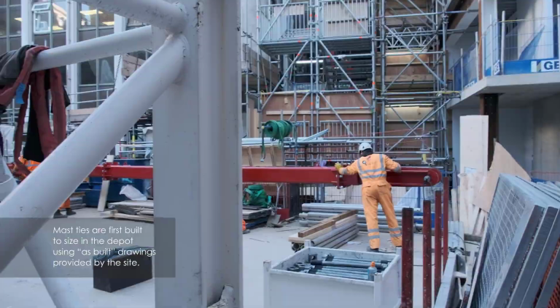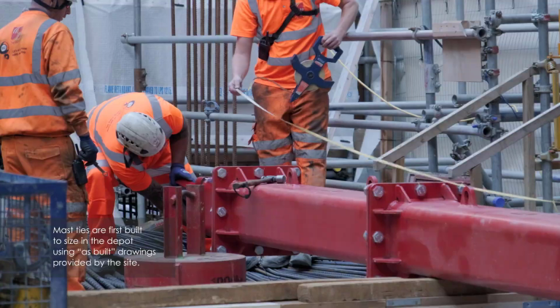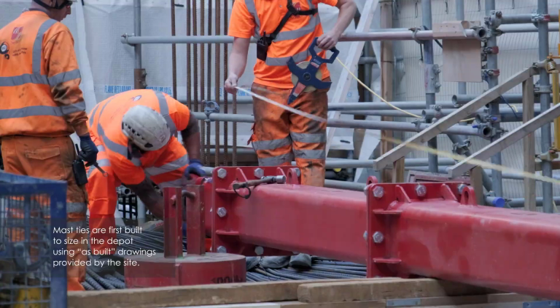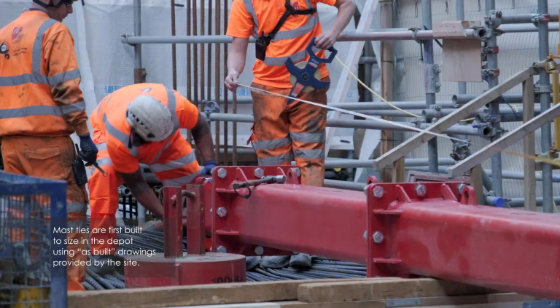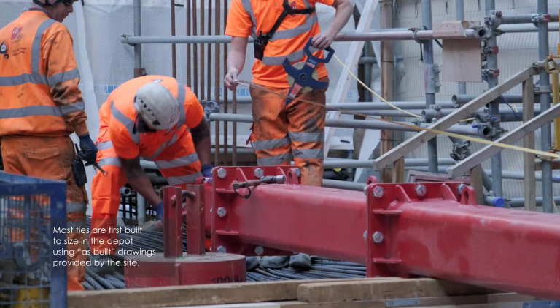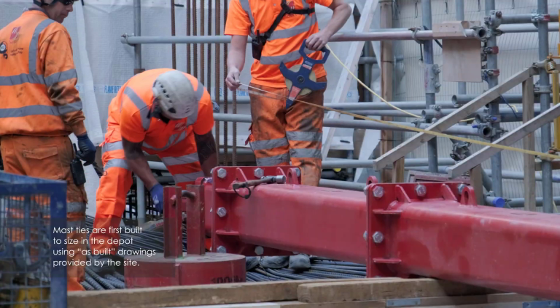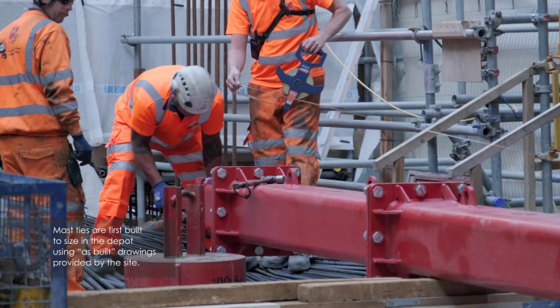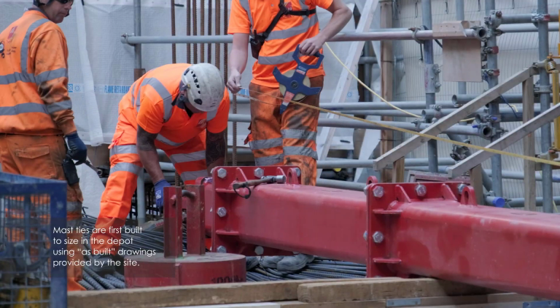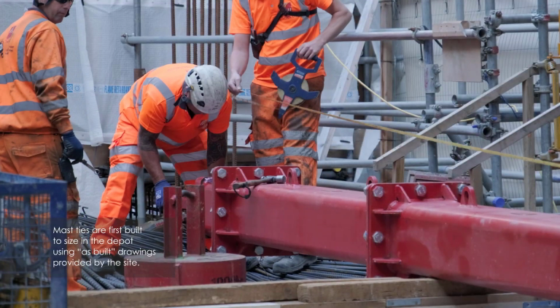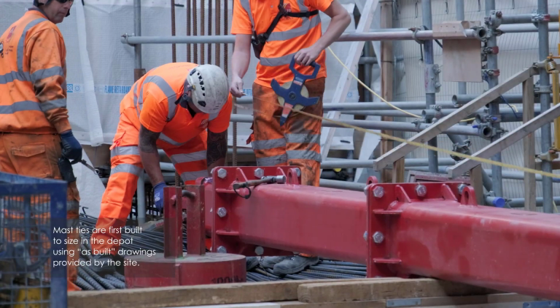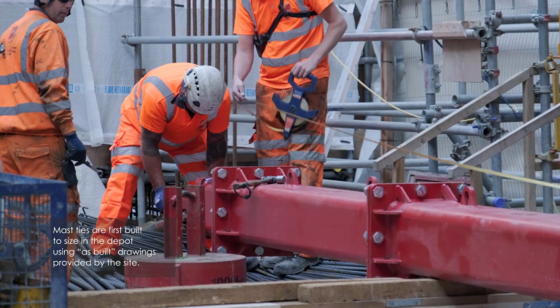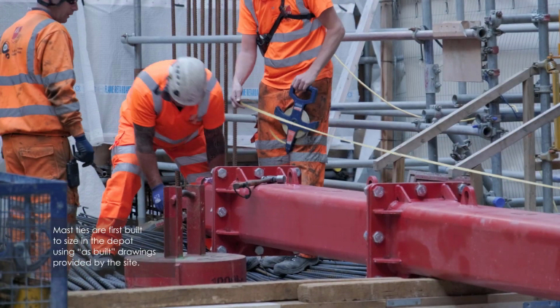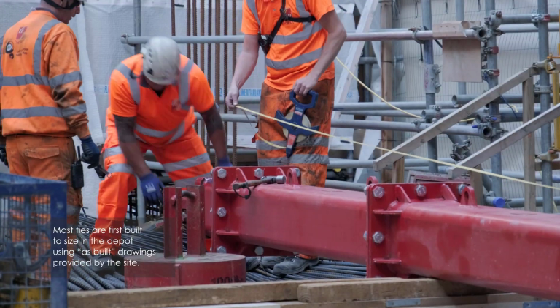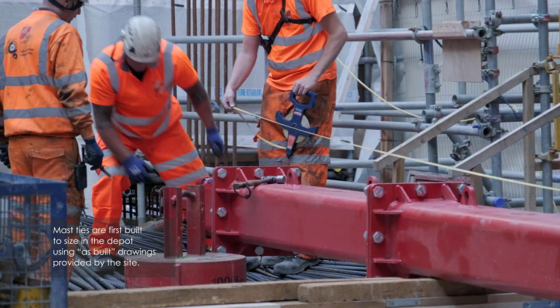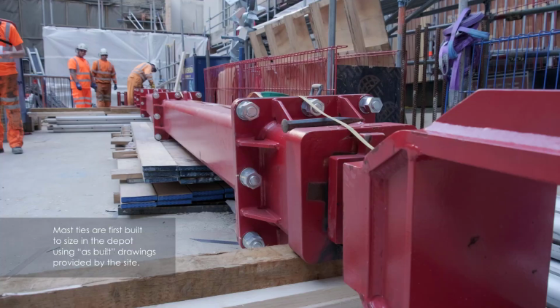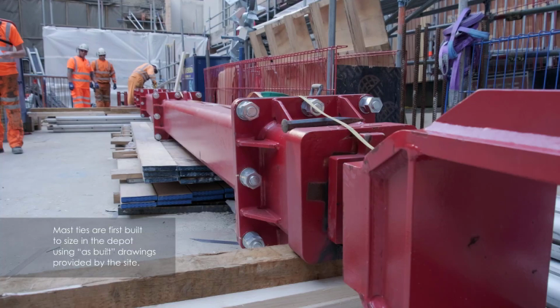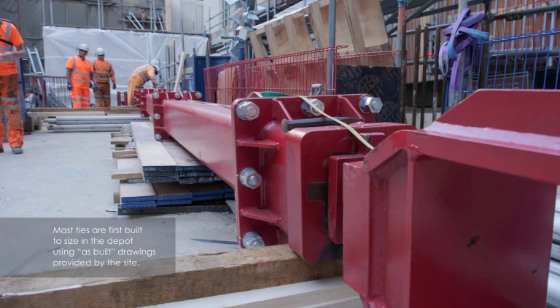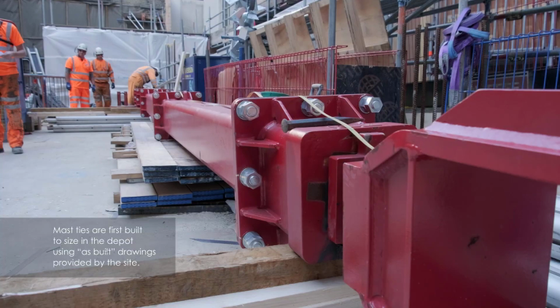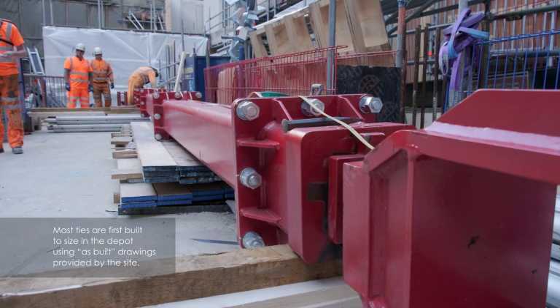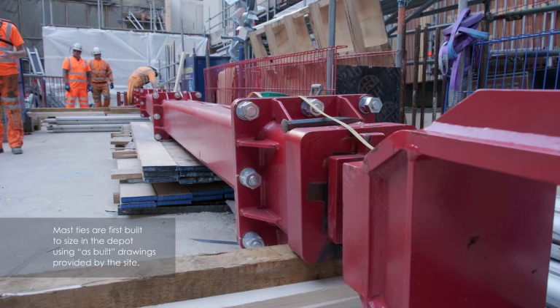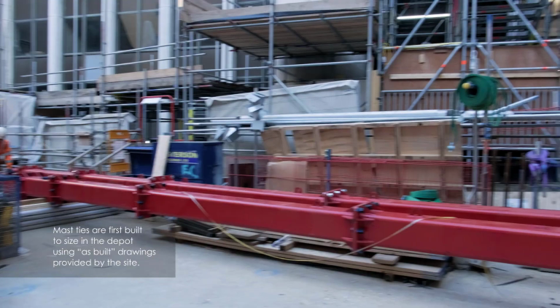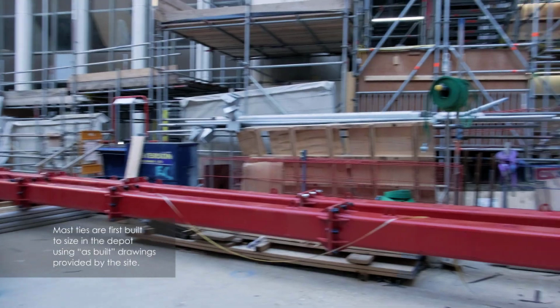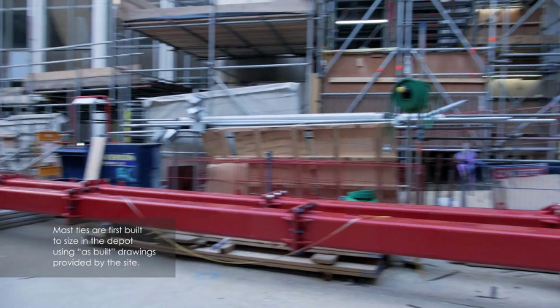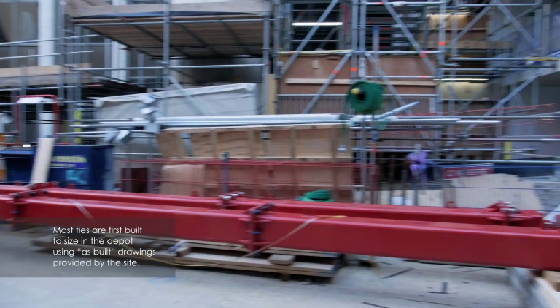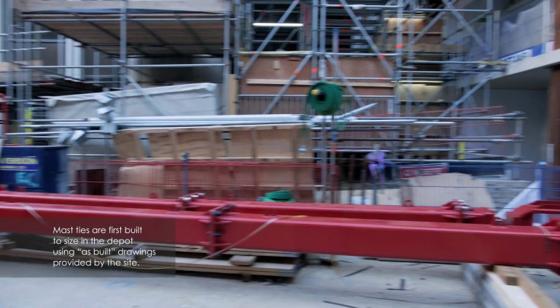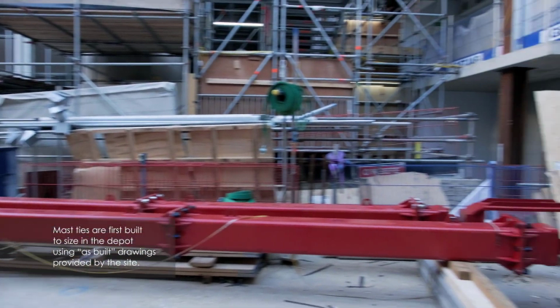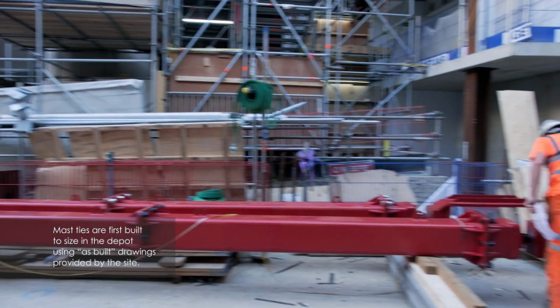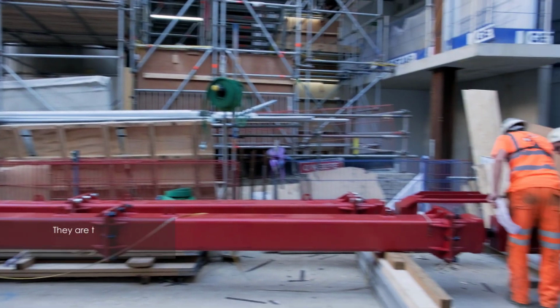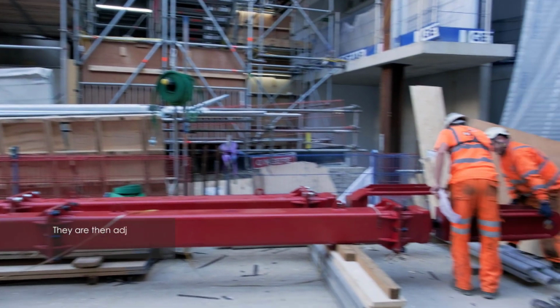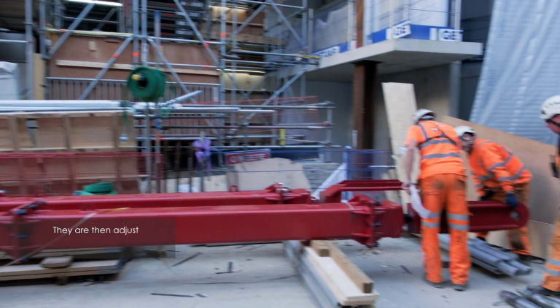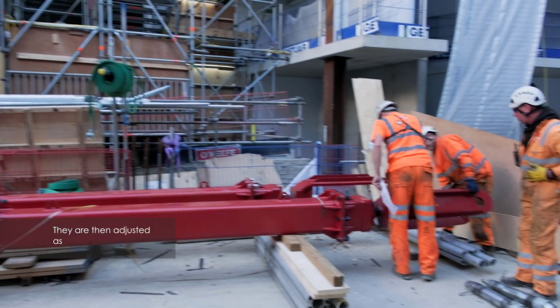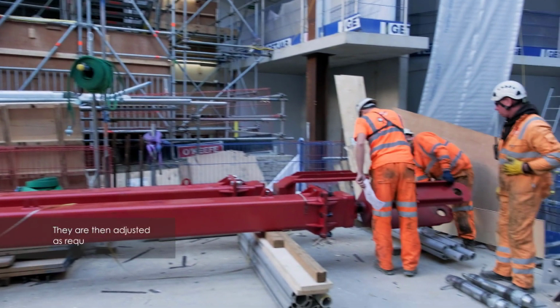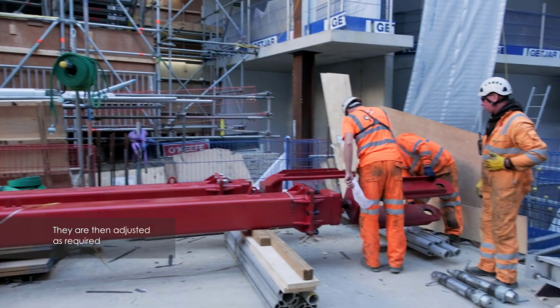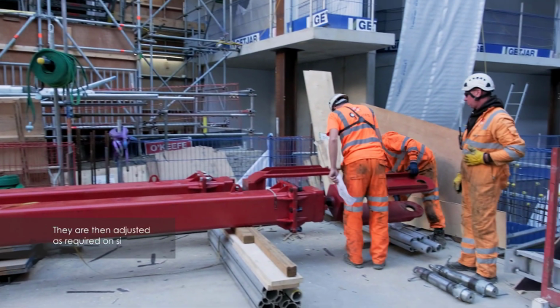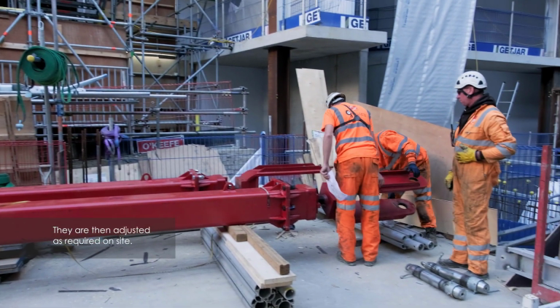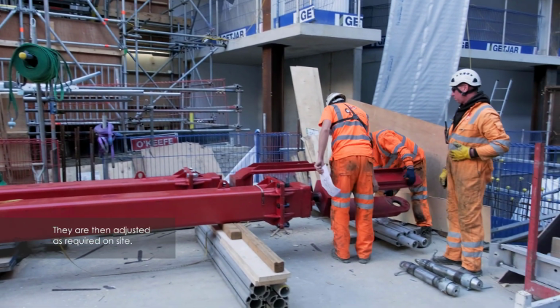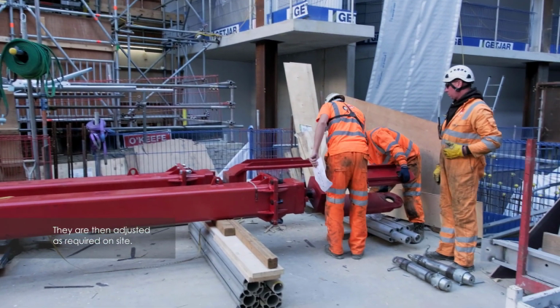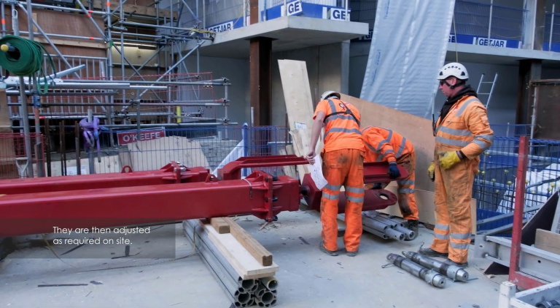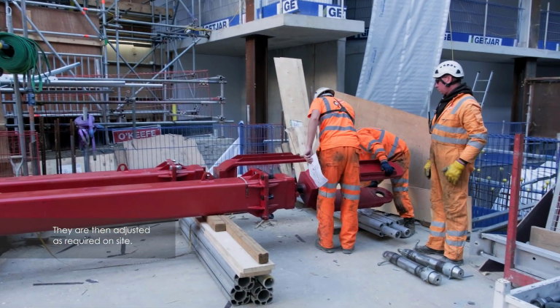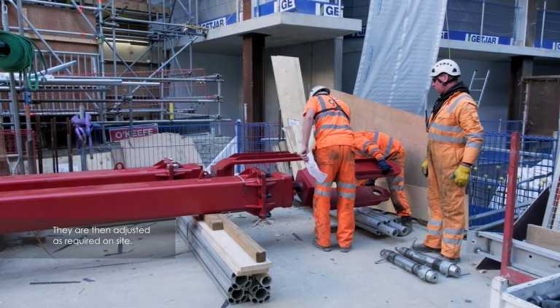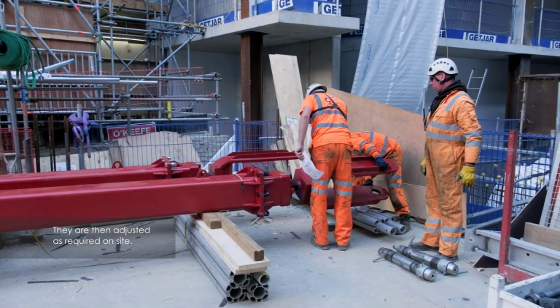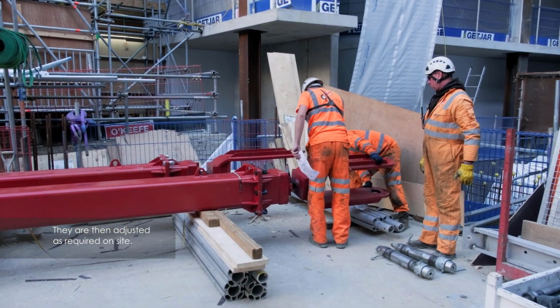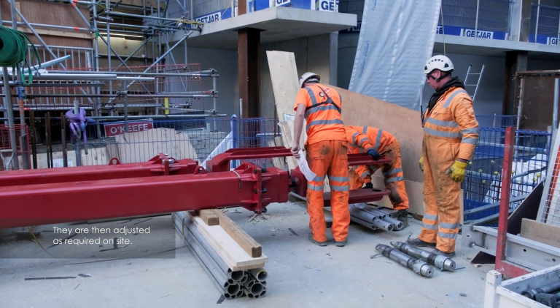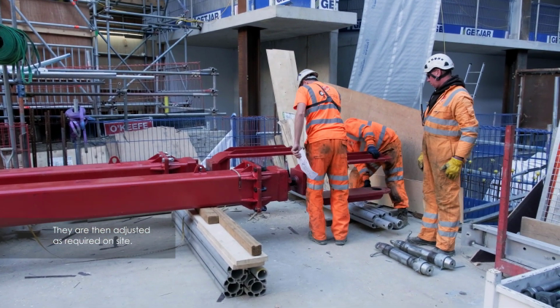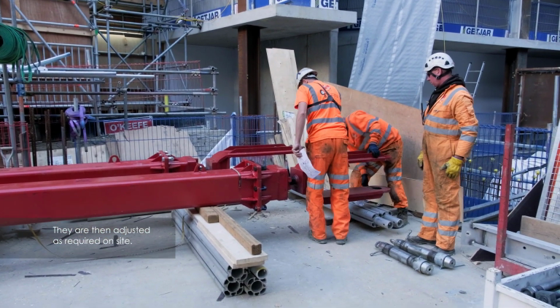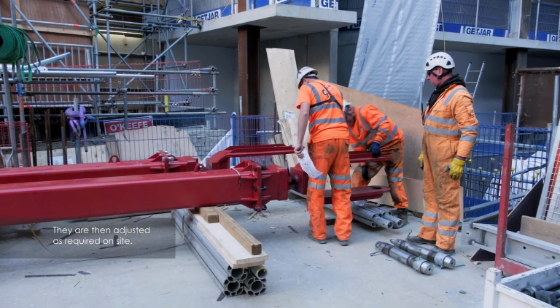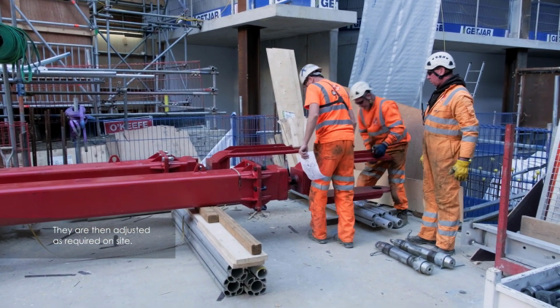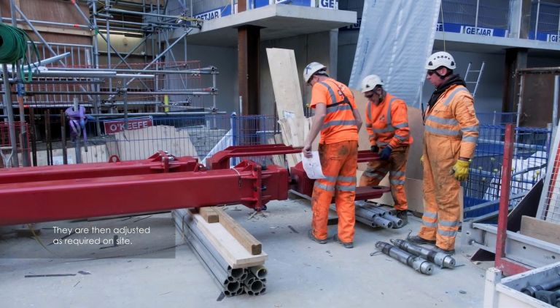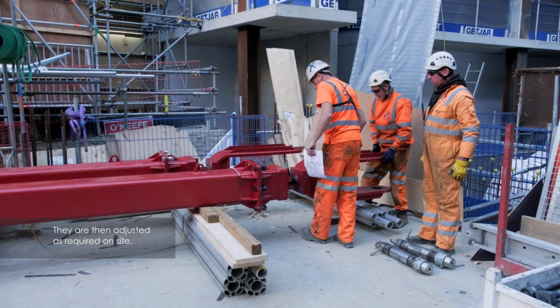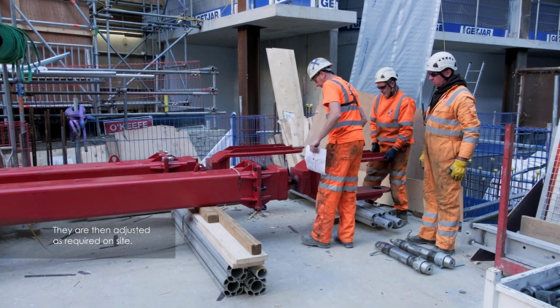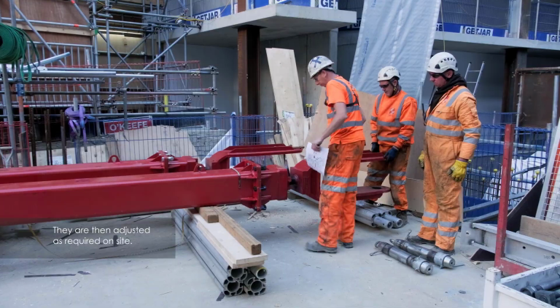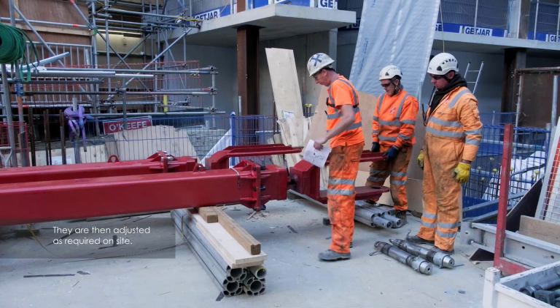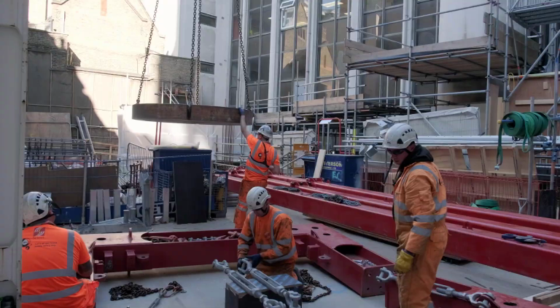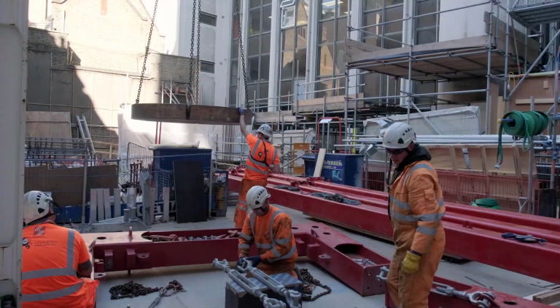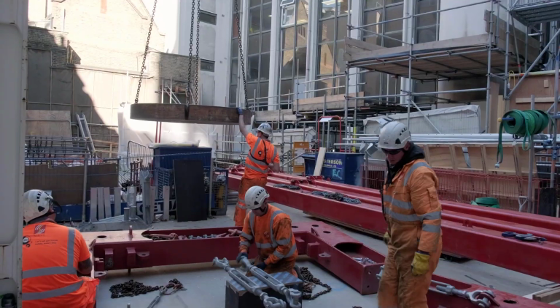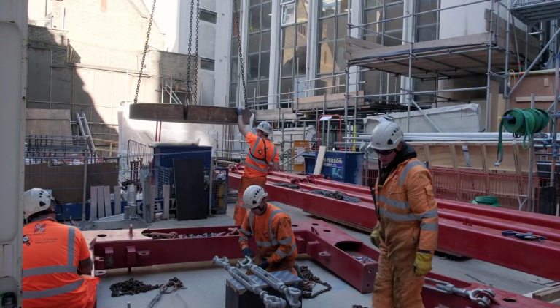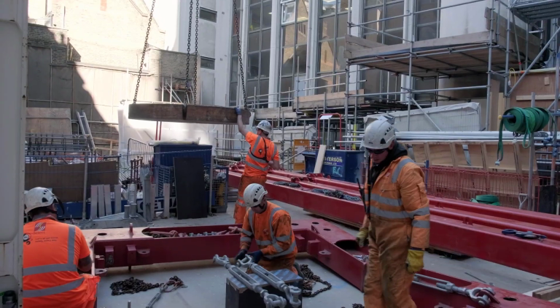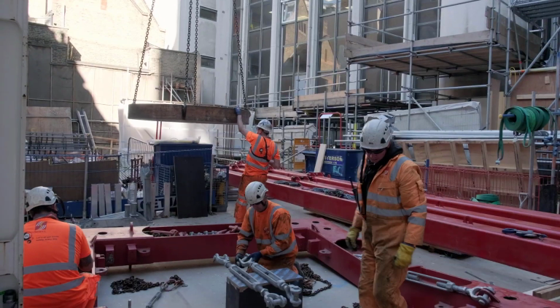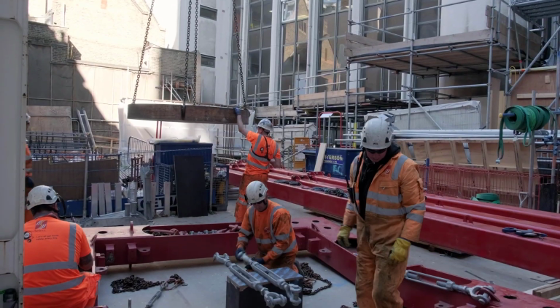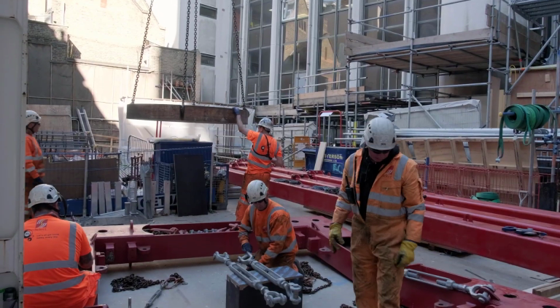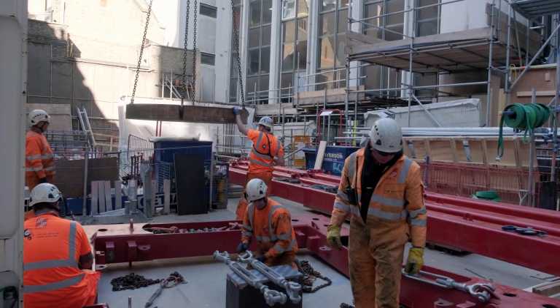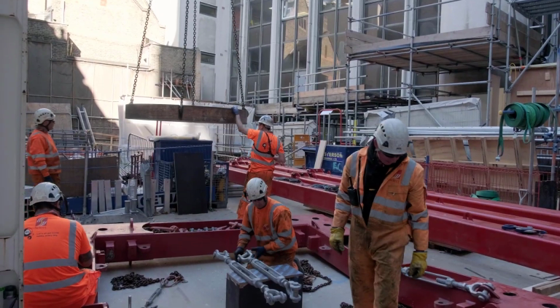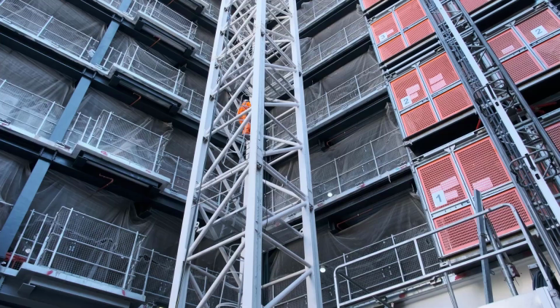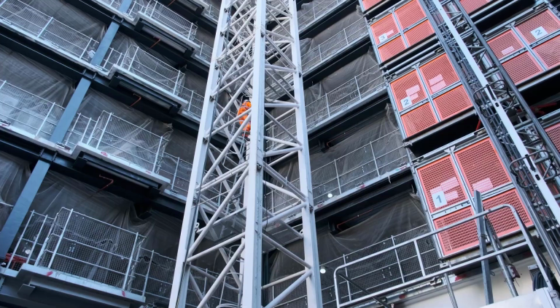At the same time on the day of erection, the ties are pre-assembled in our yard to have dimensions provided by site and an as-built survey.